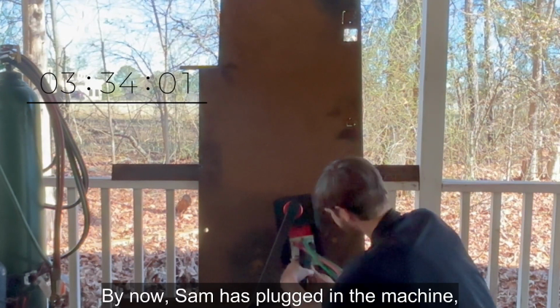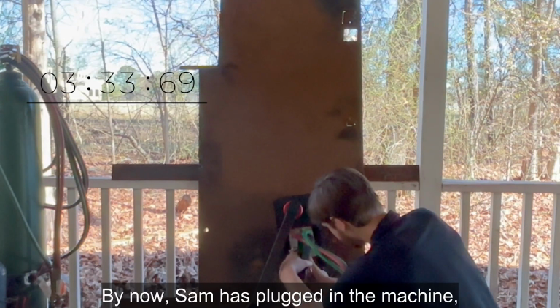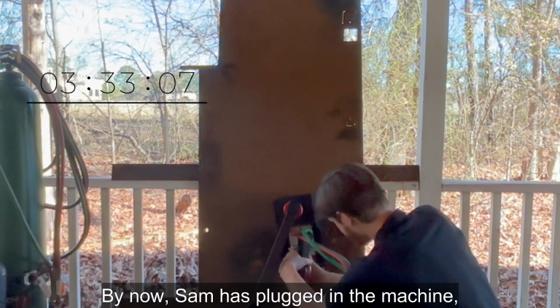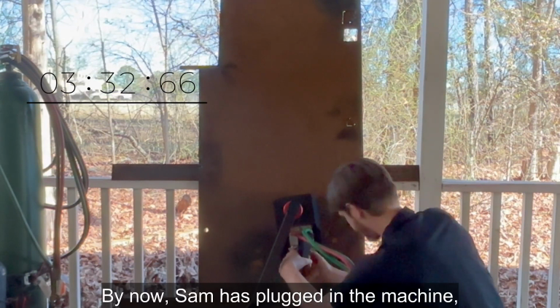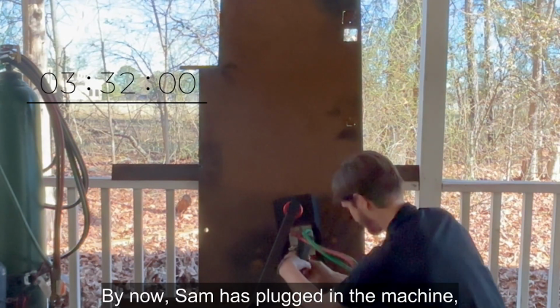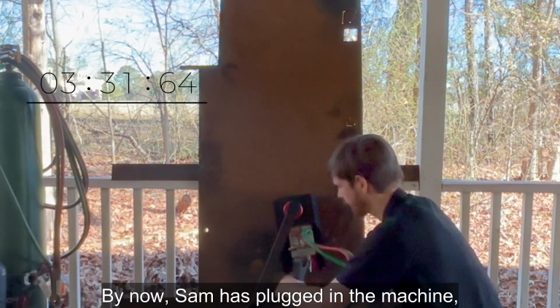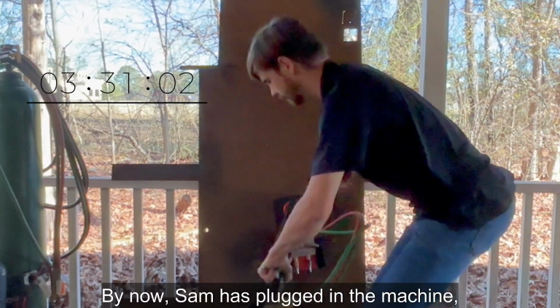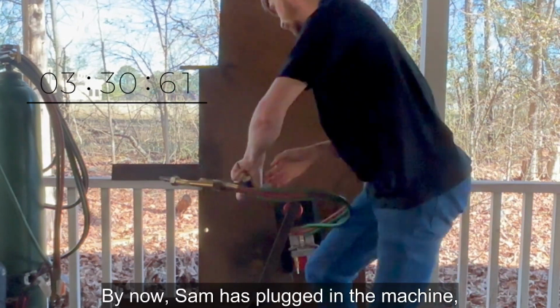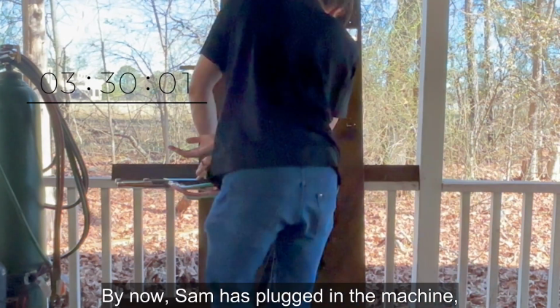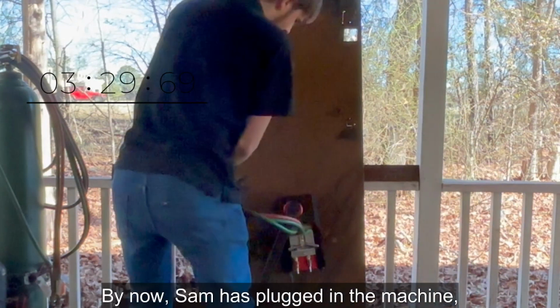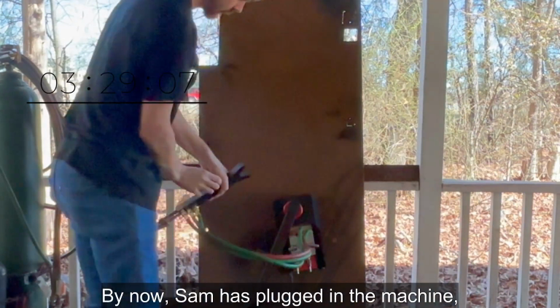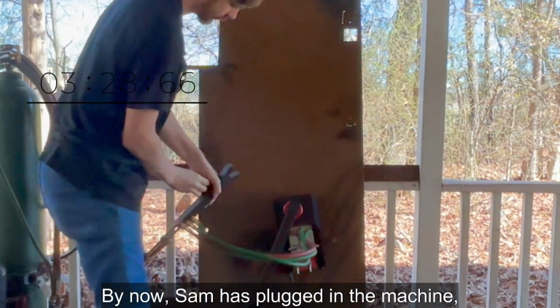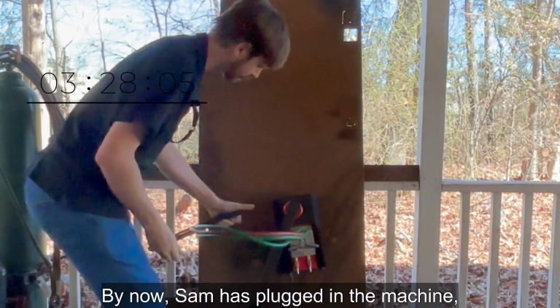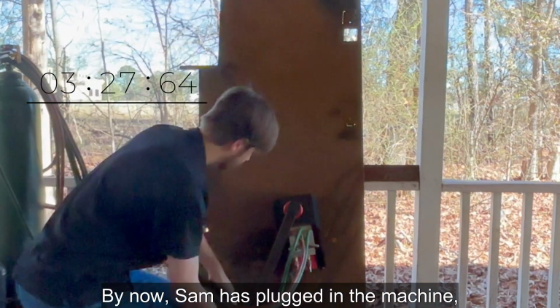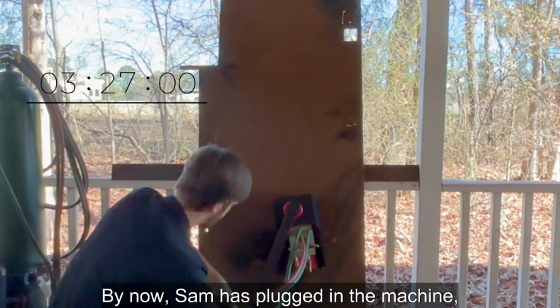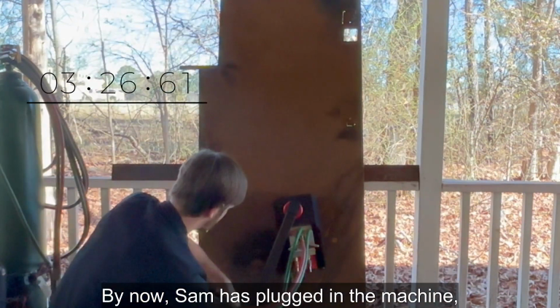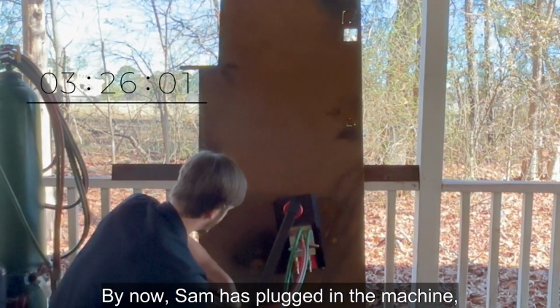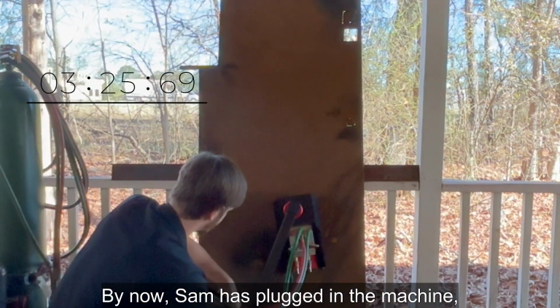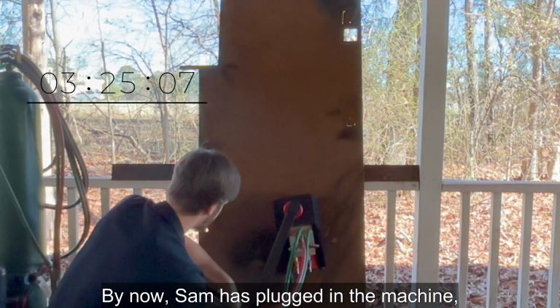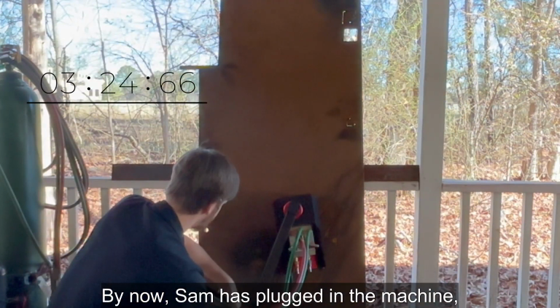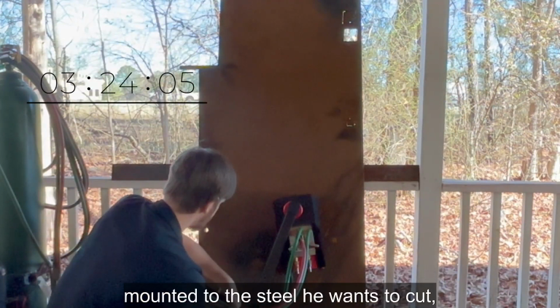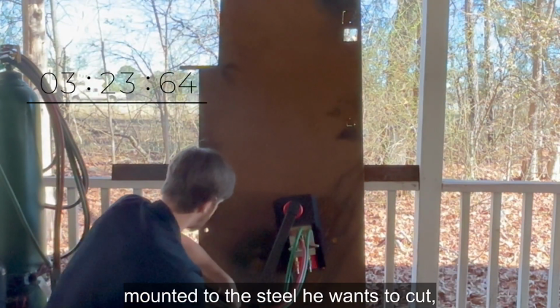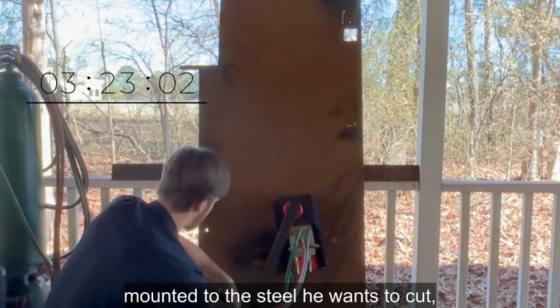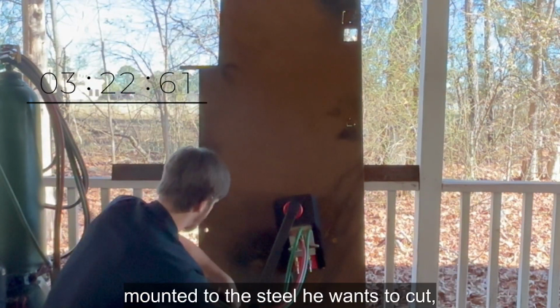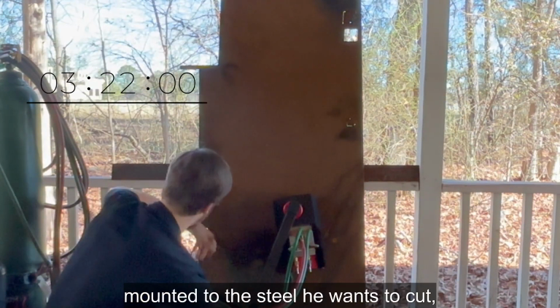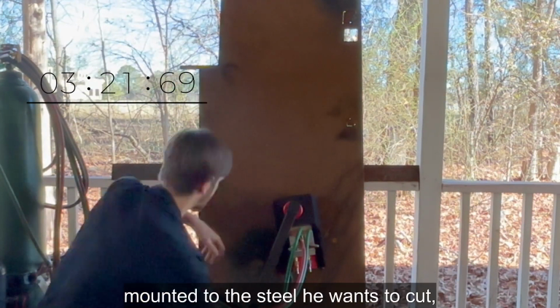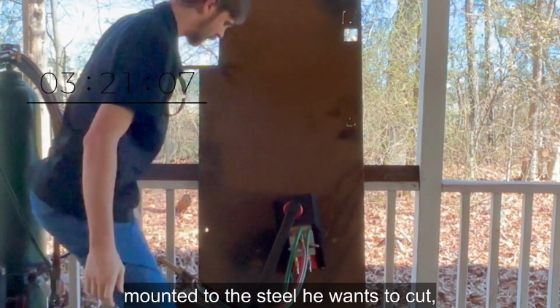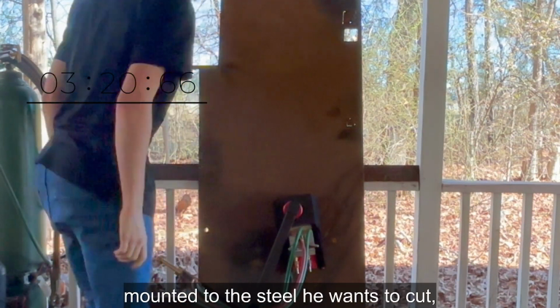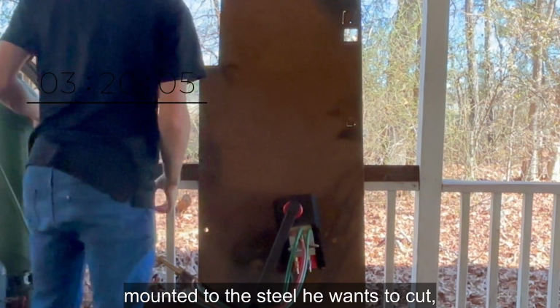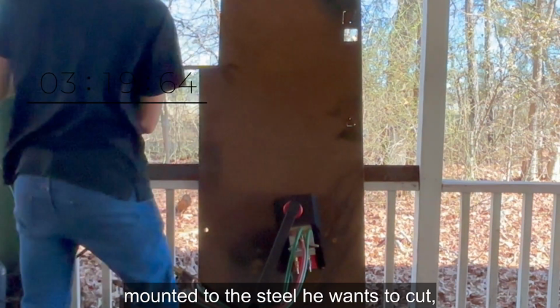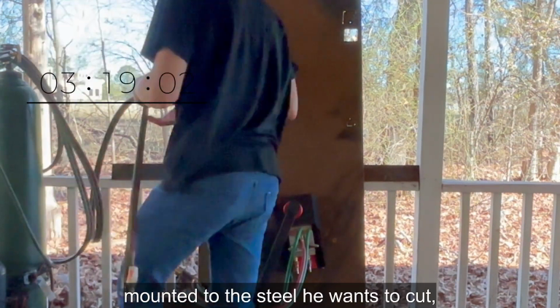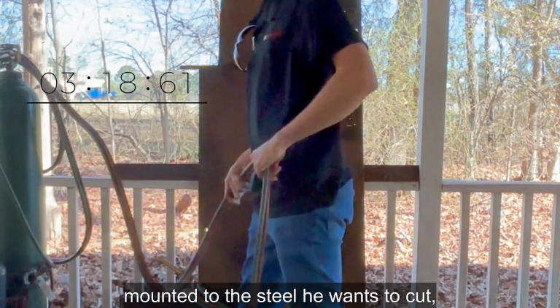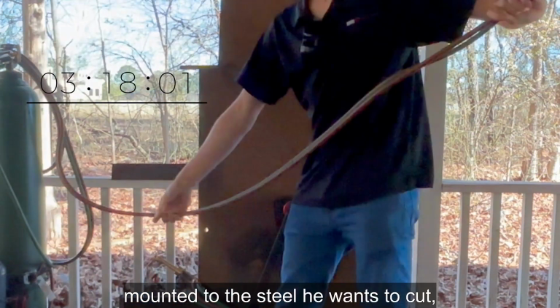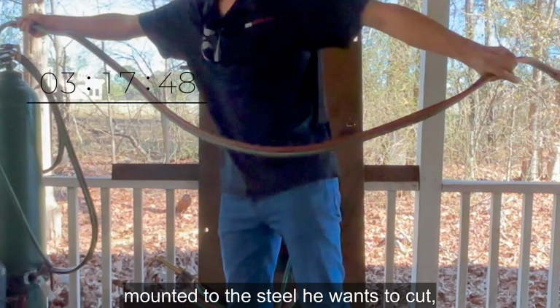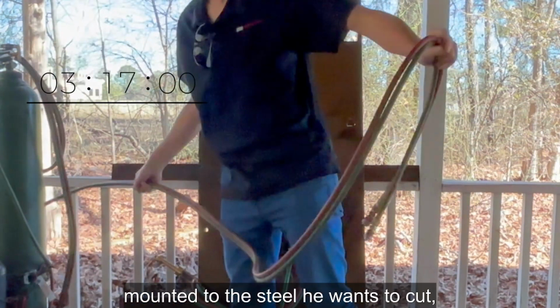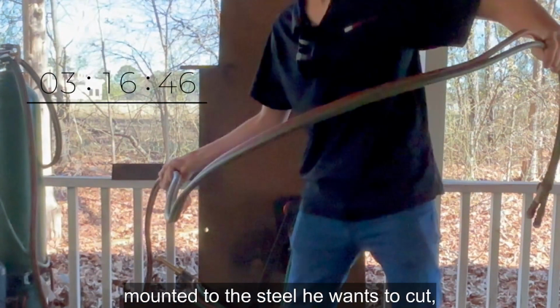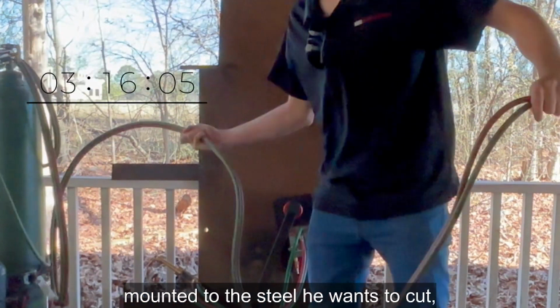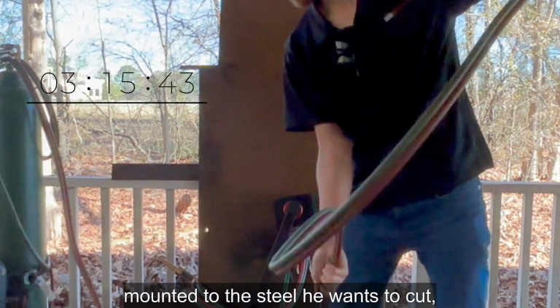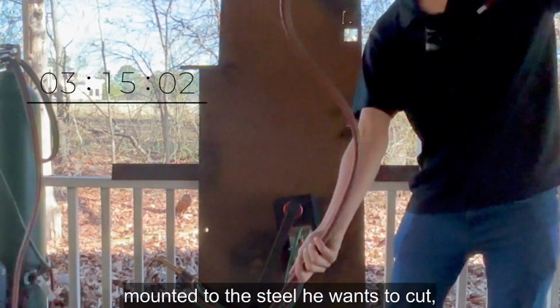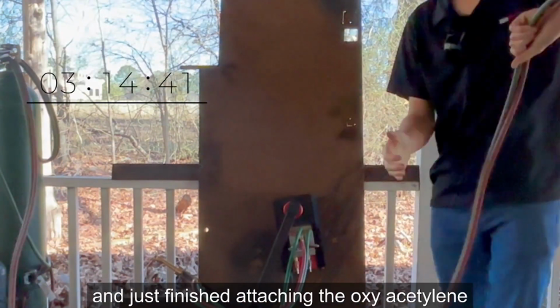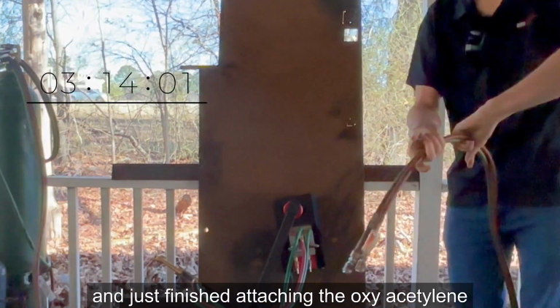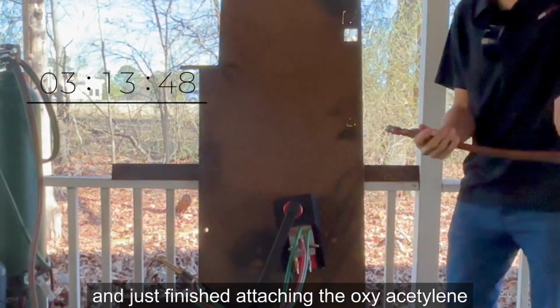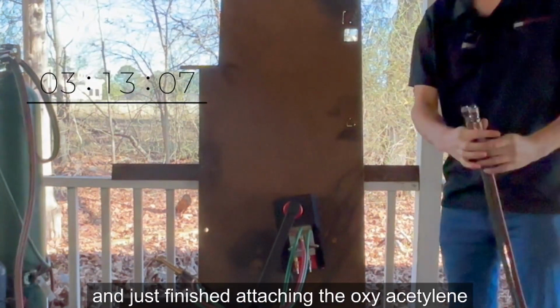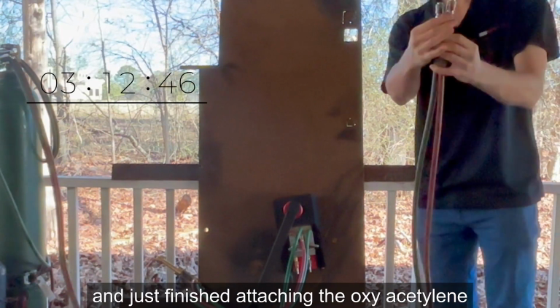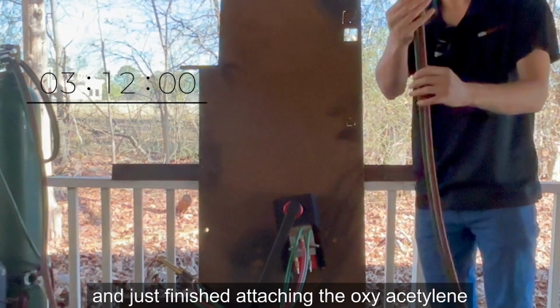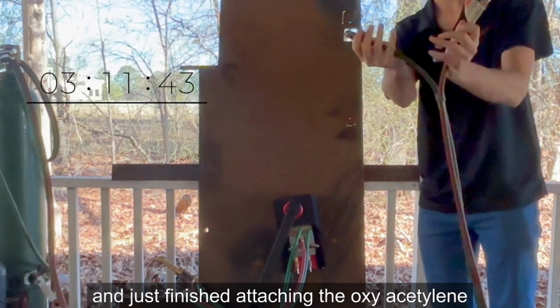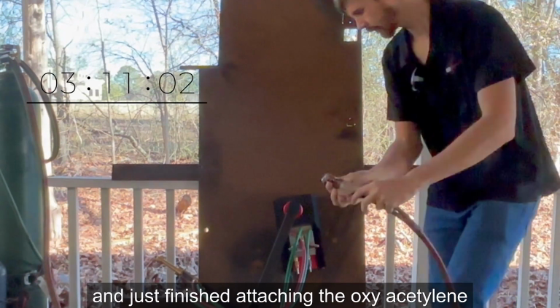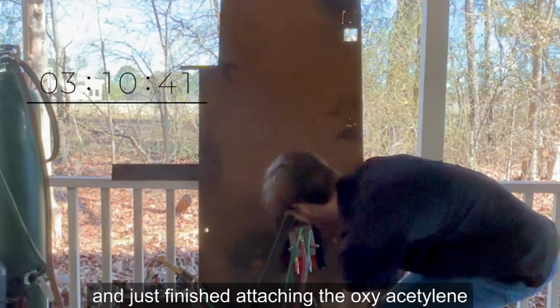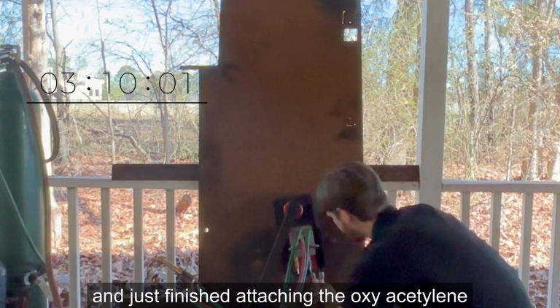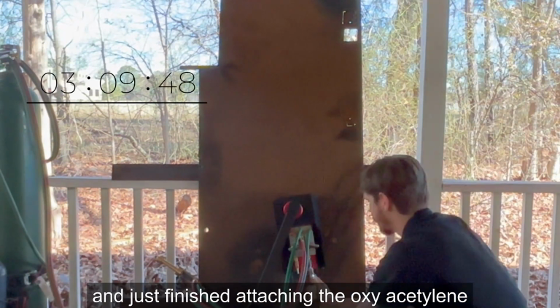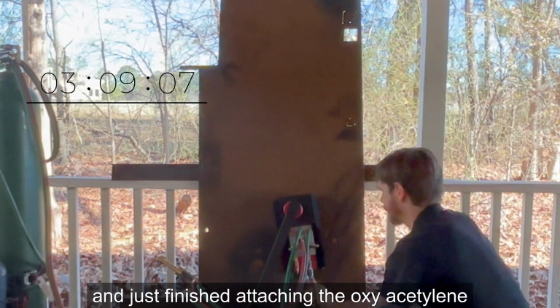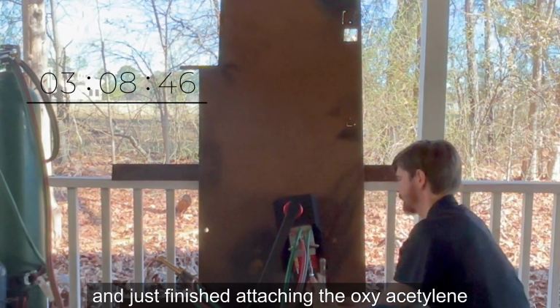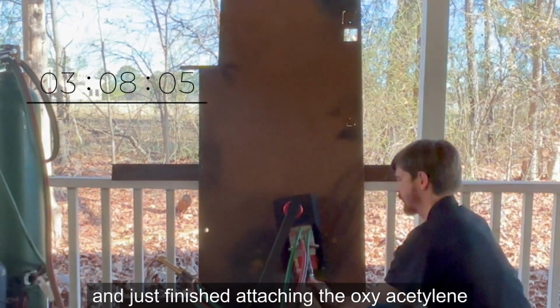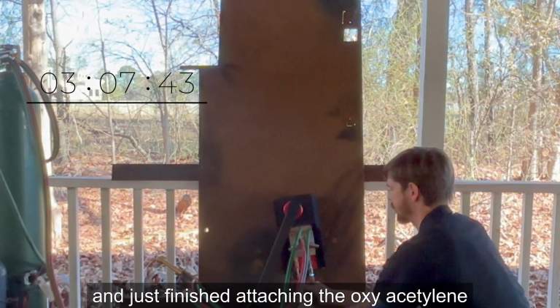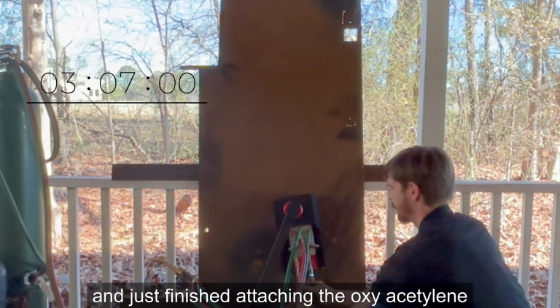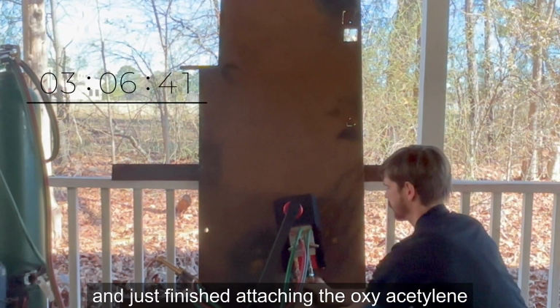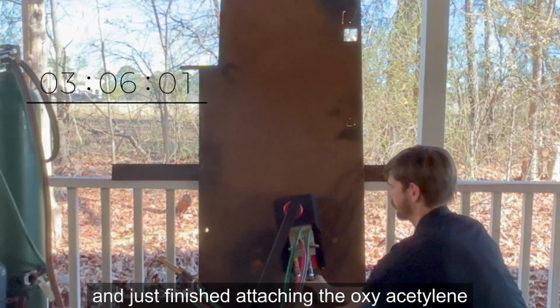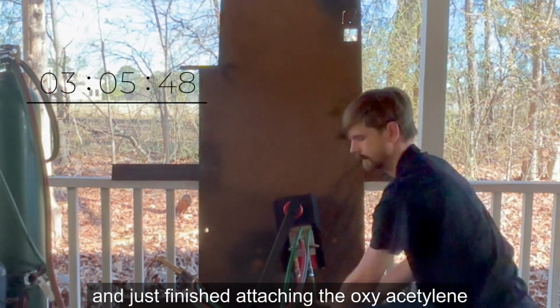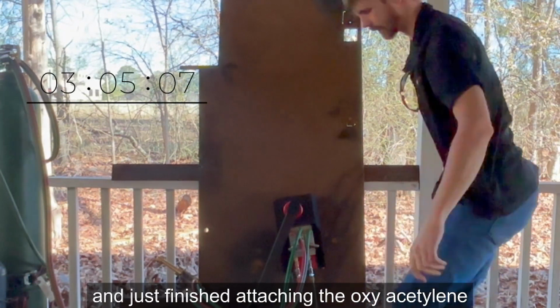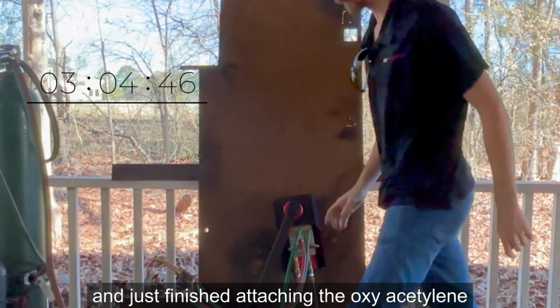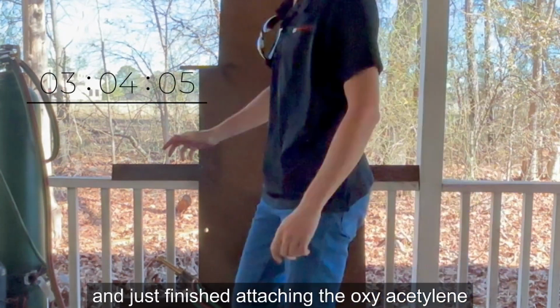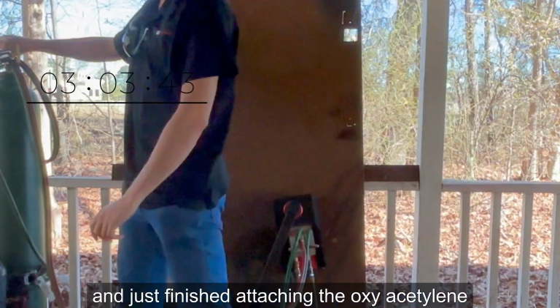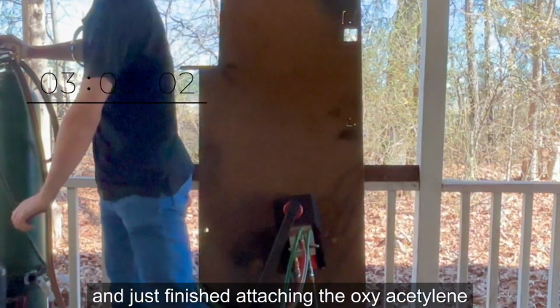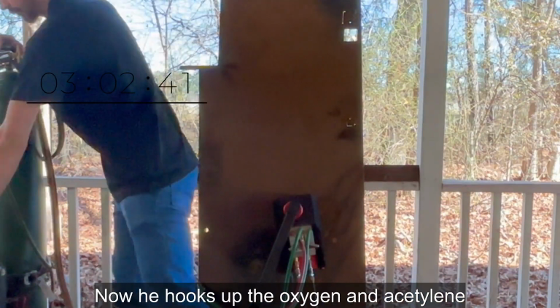By now, Sam has plugged in the machine, mounted it to the steel he wants to cut, and just finished attaching the oxyacetylene arm.